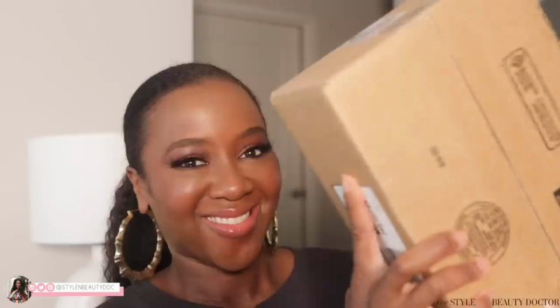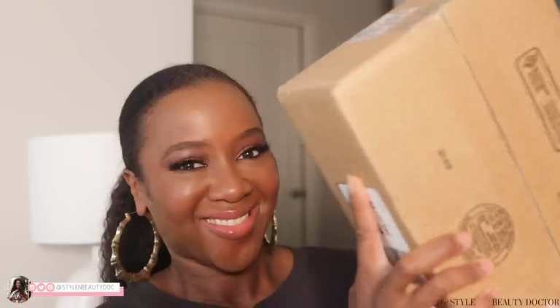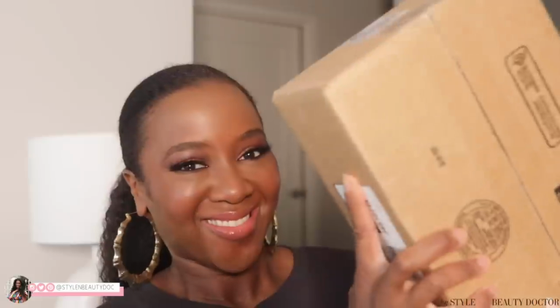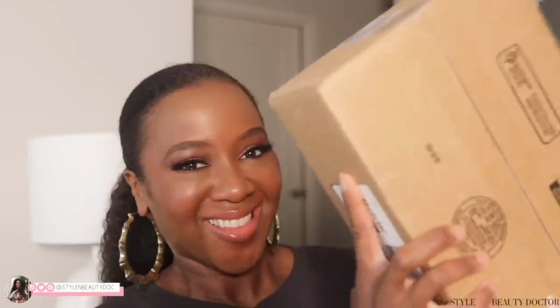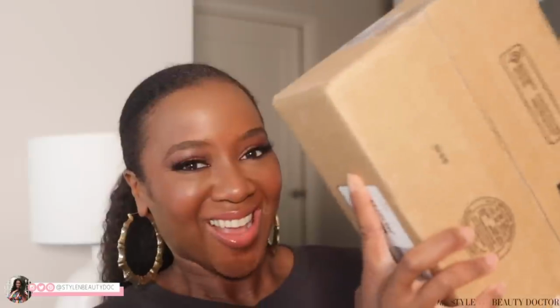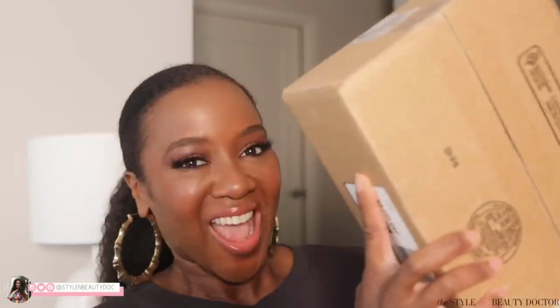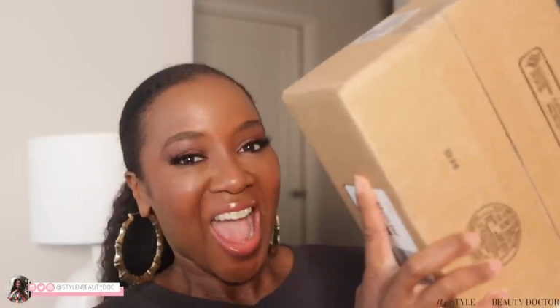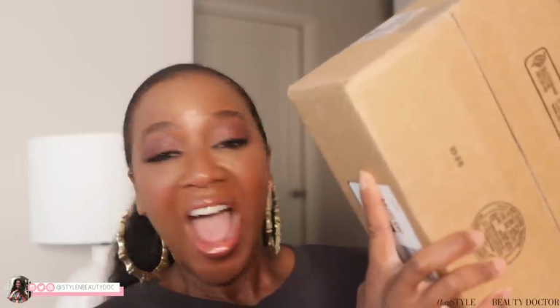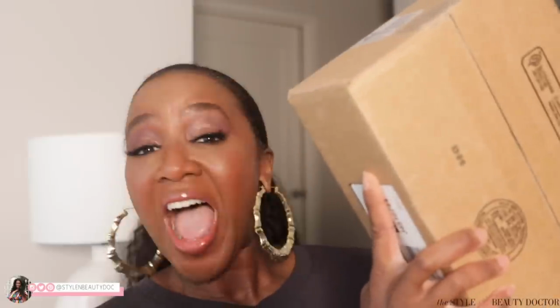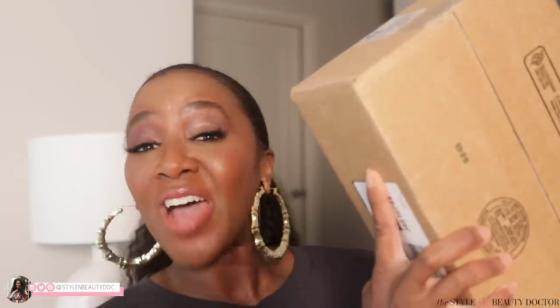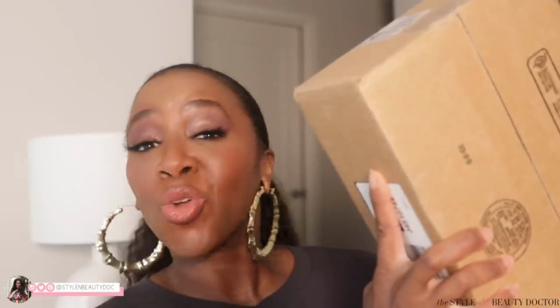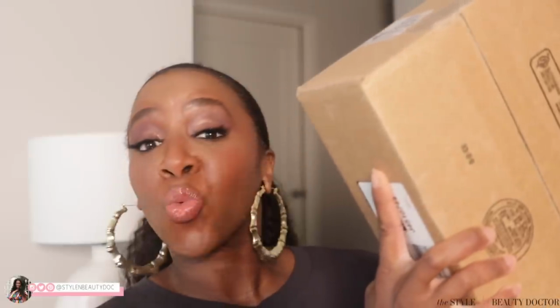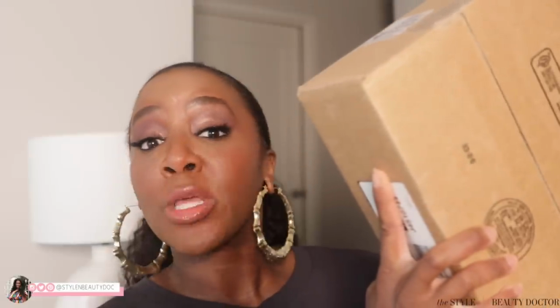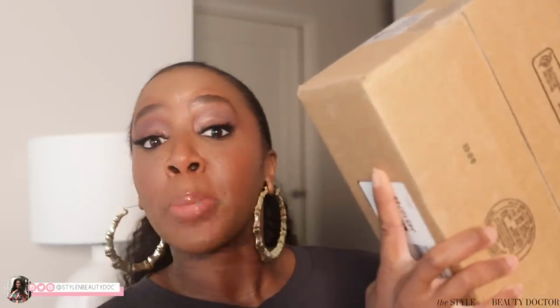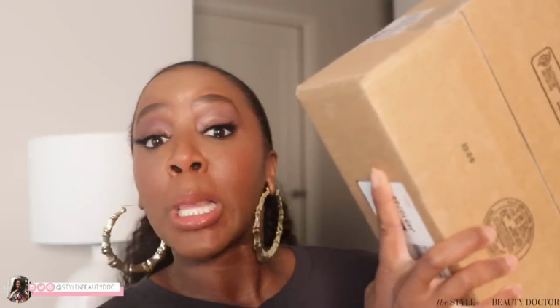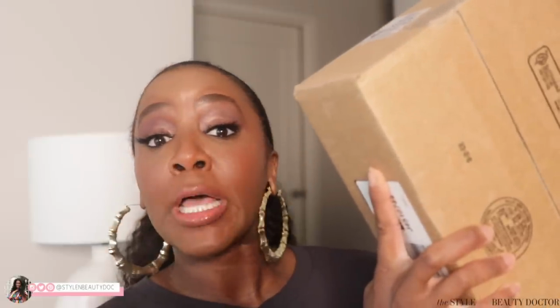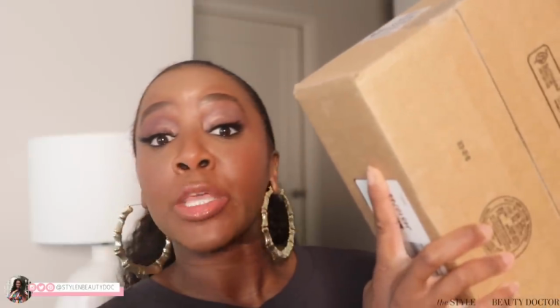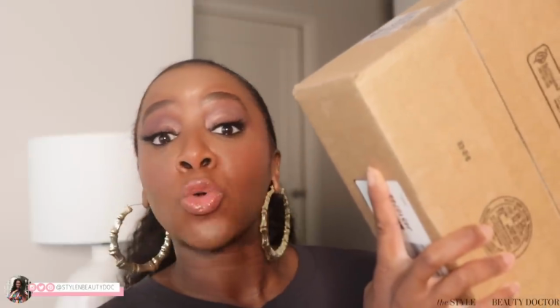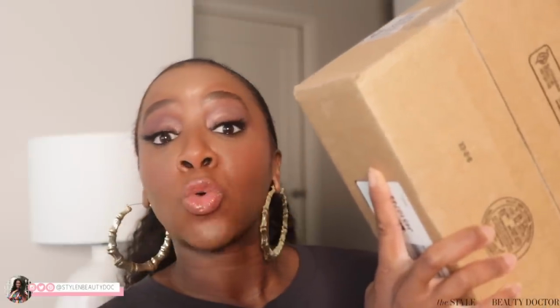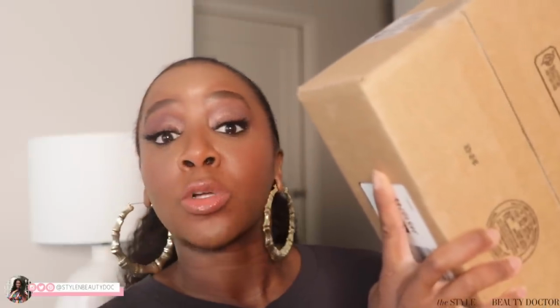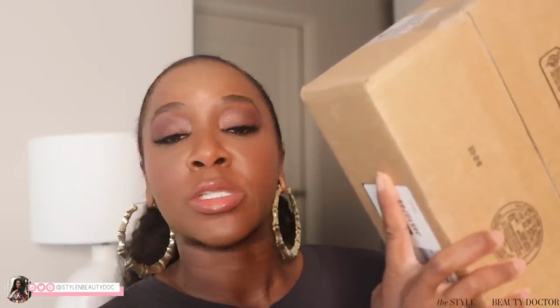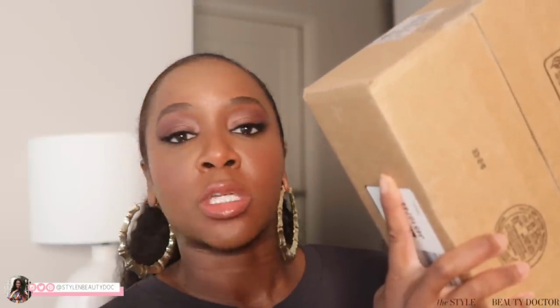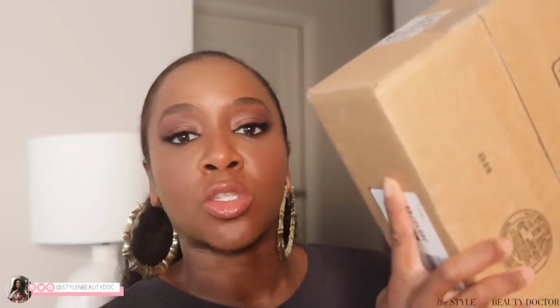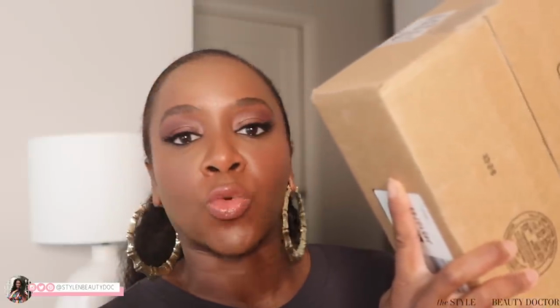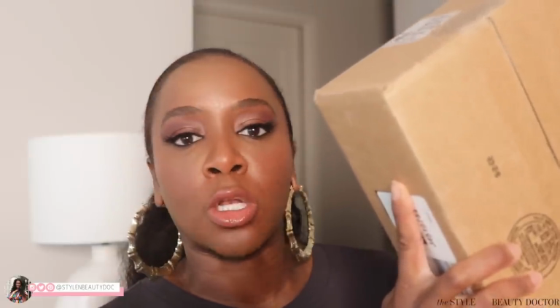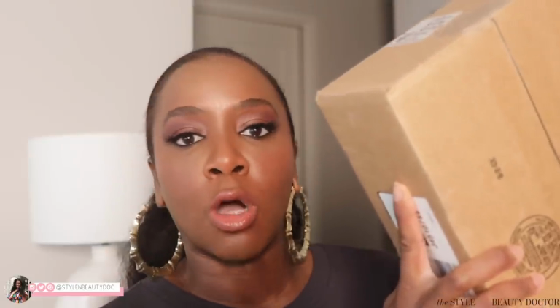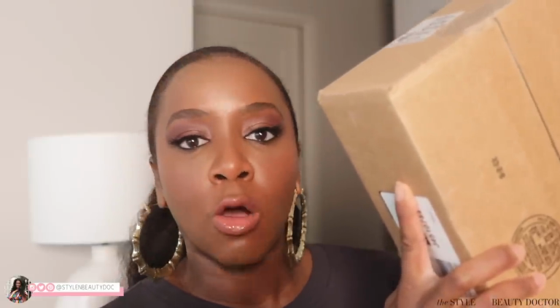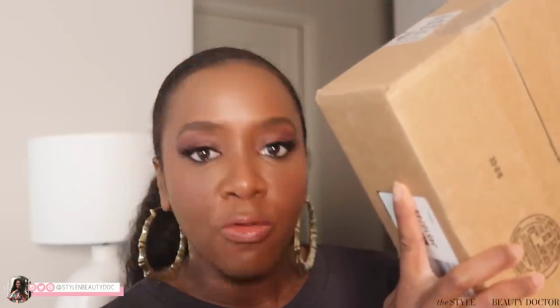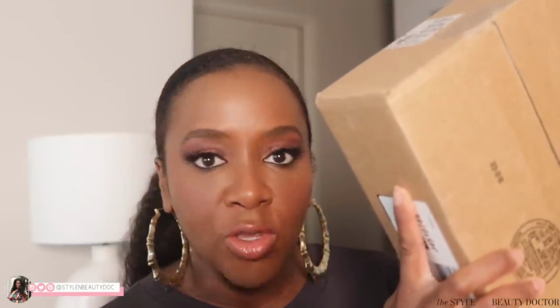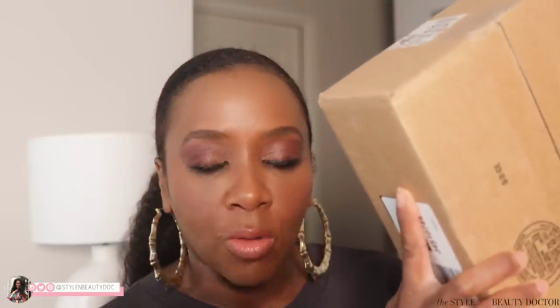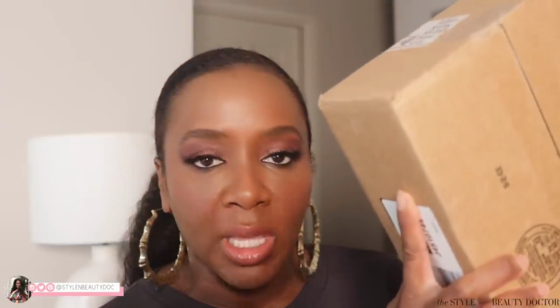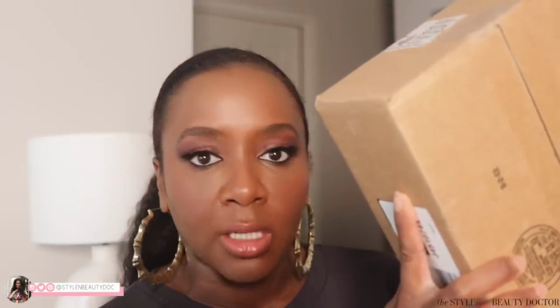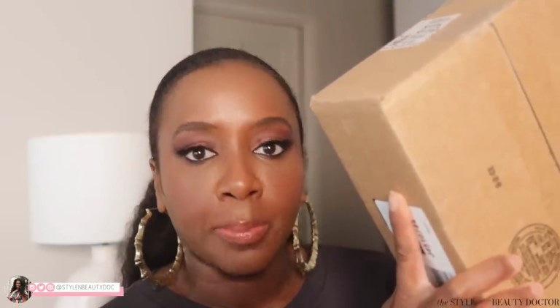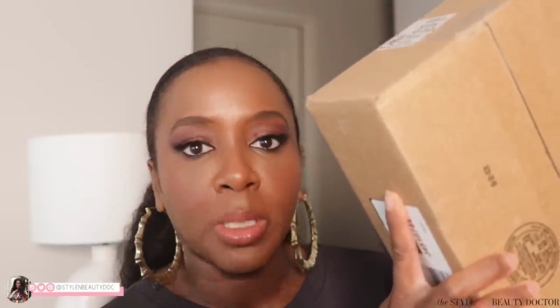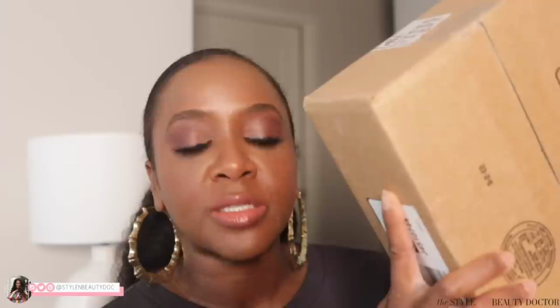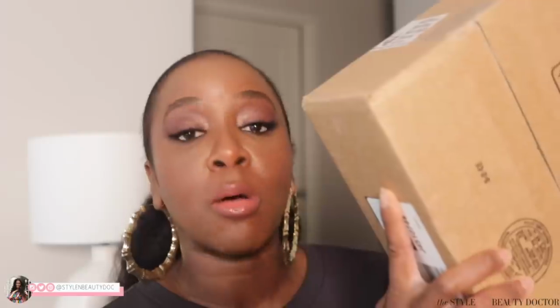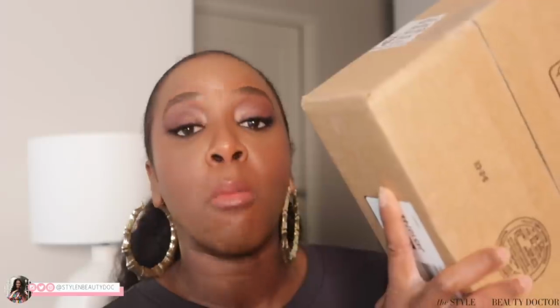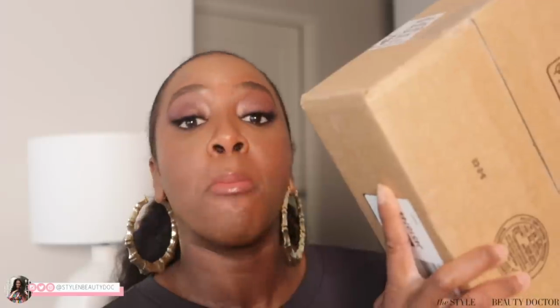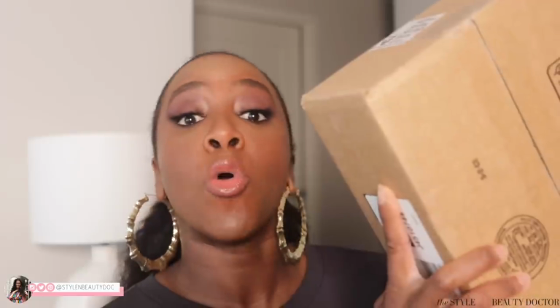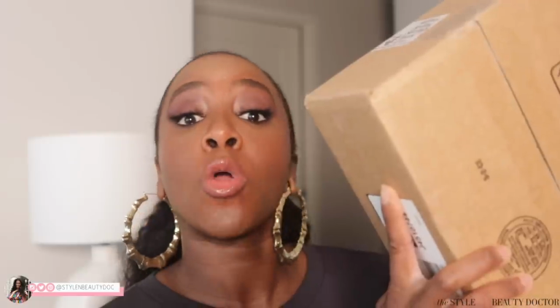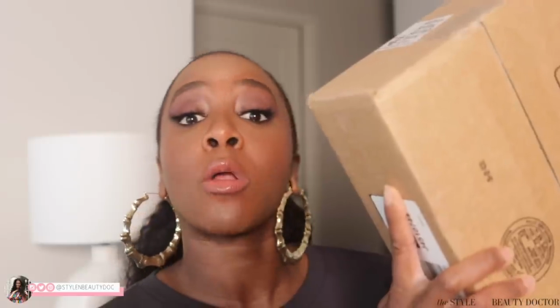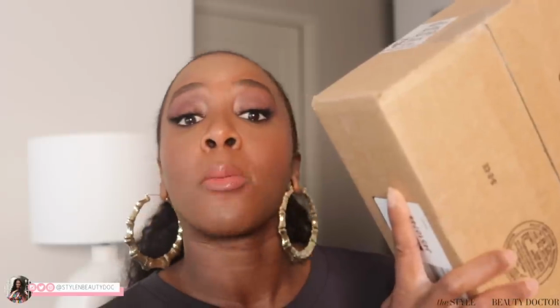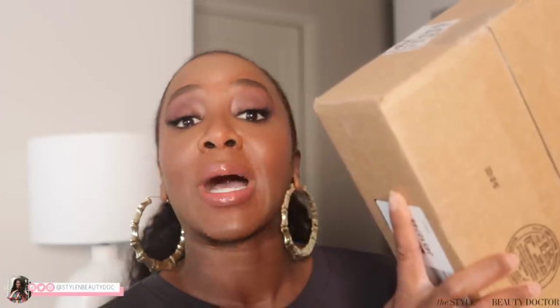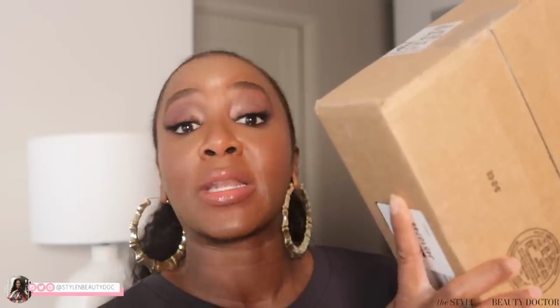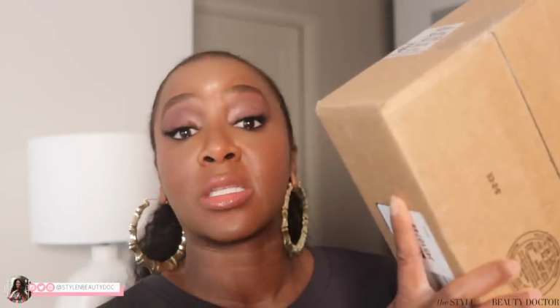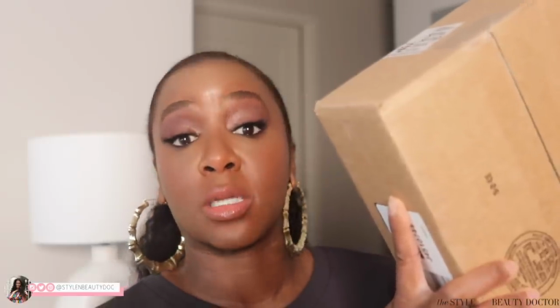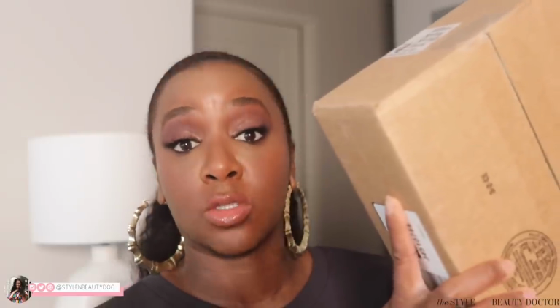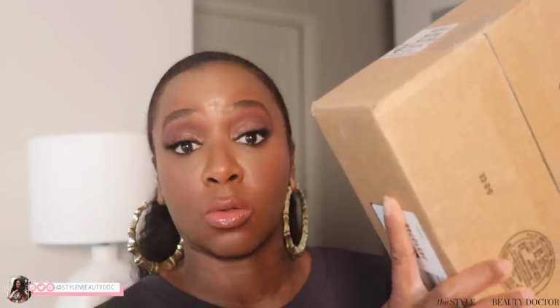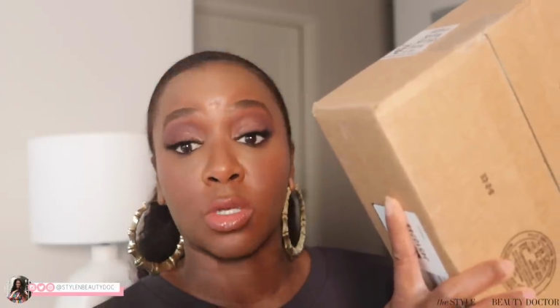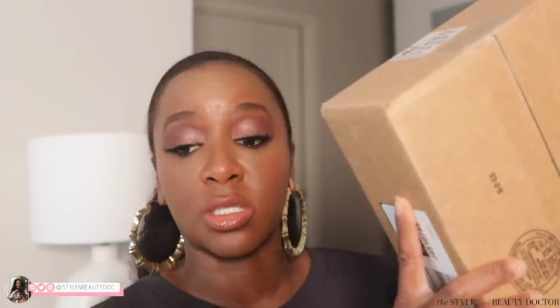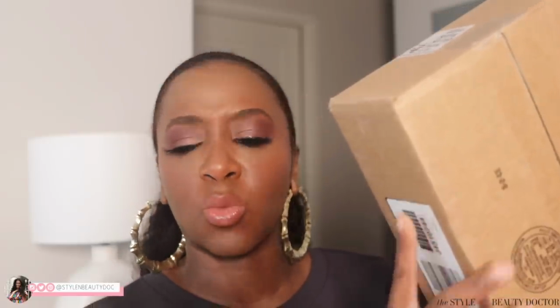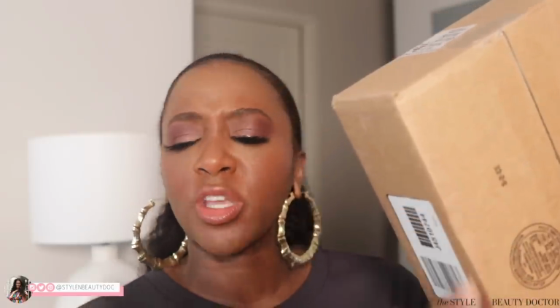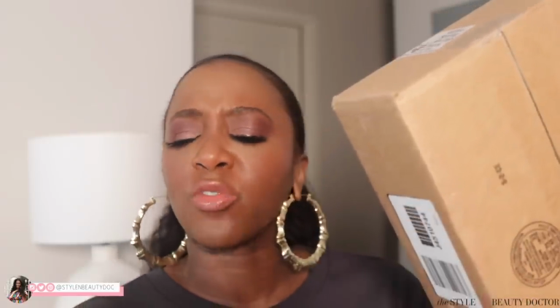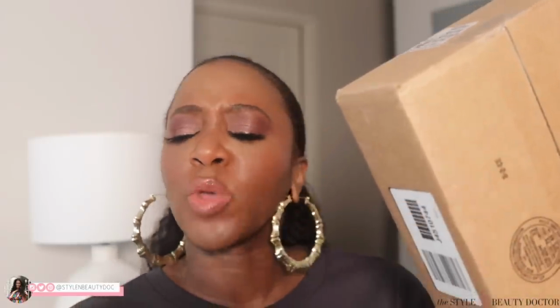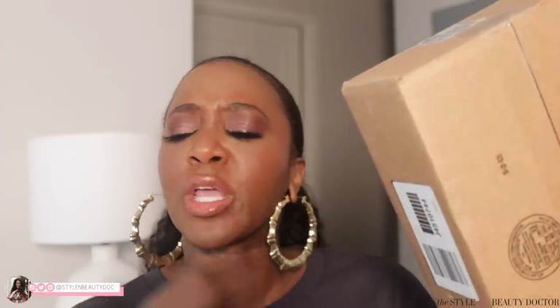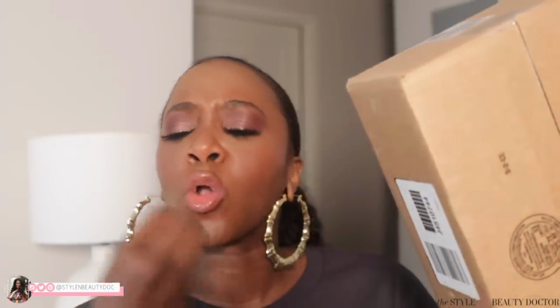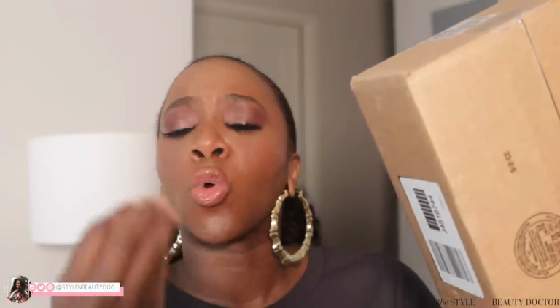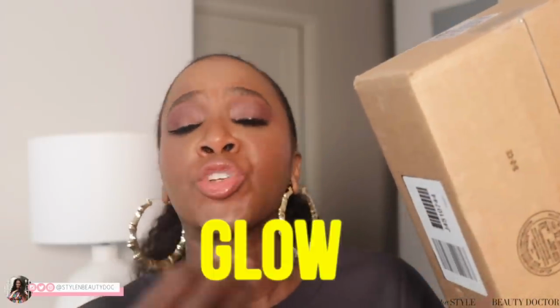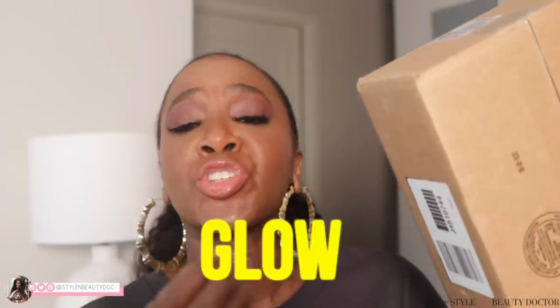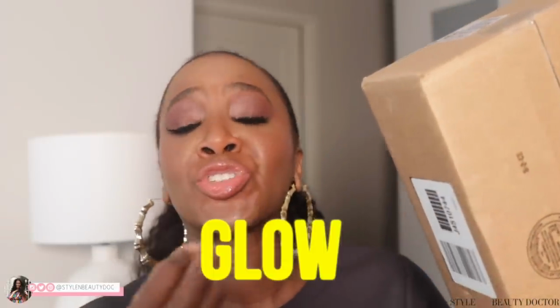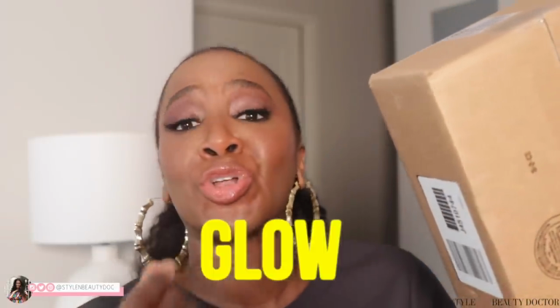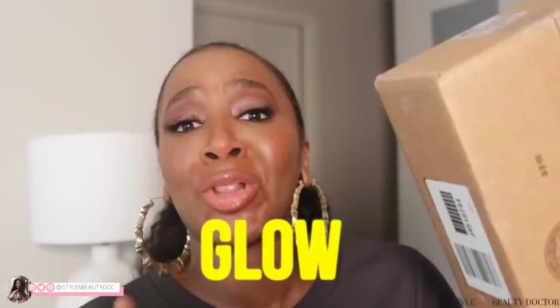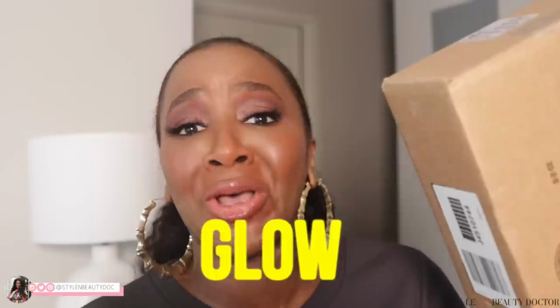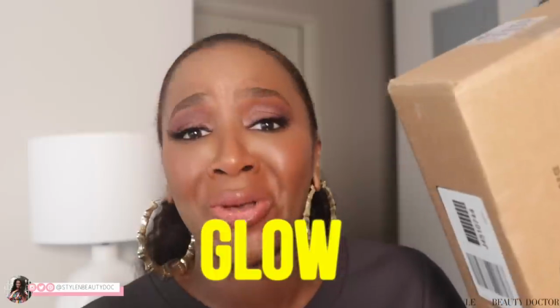How to reapply your sunscreen over your makeup, plus more body sunscreens that will give you a gorgeous glow.